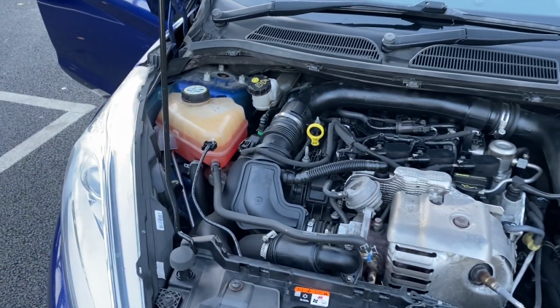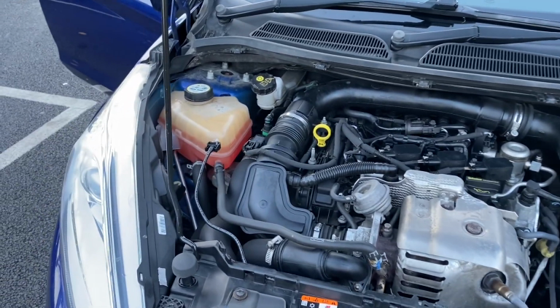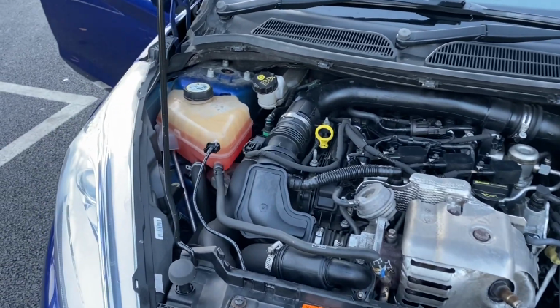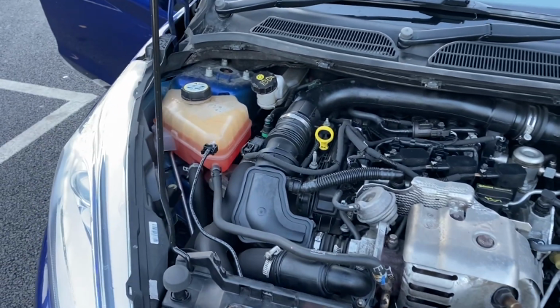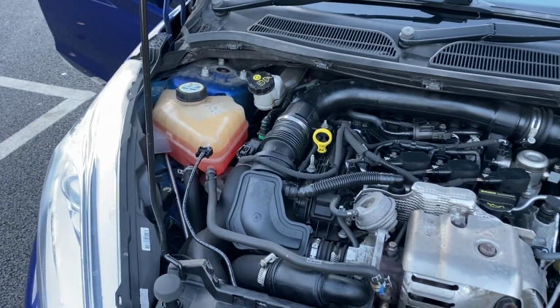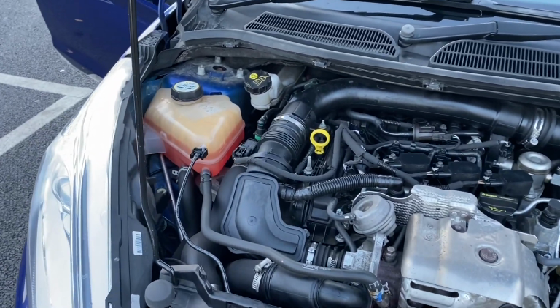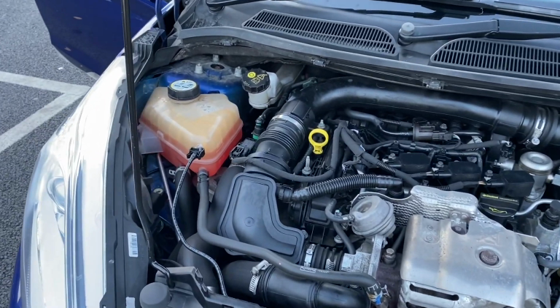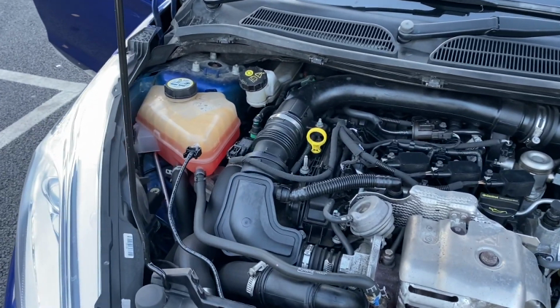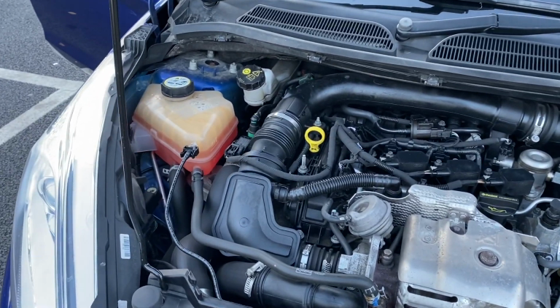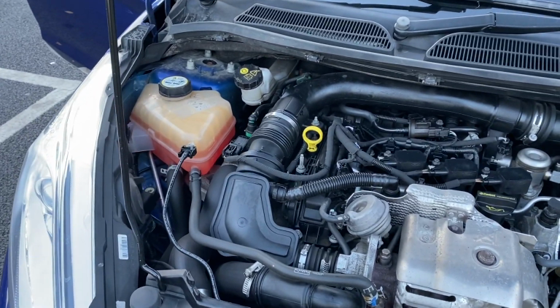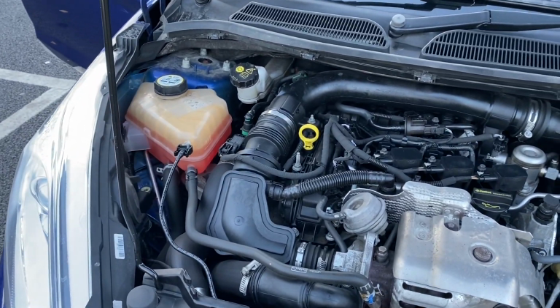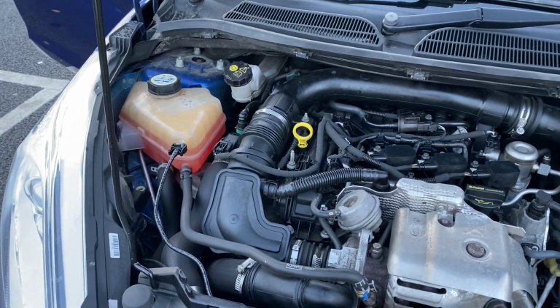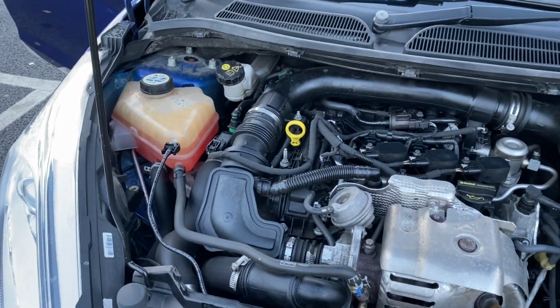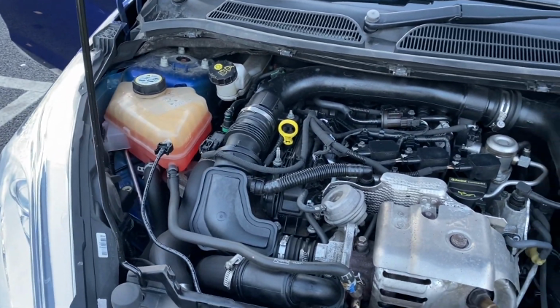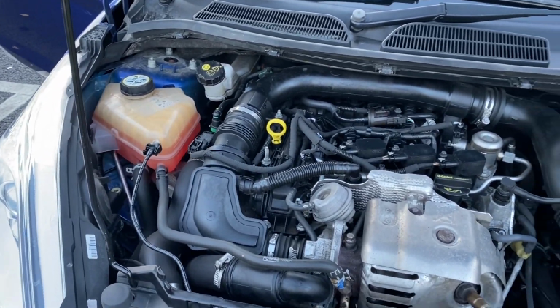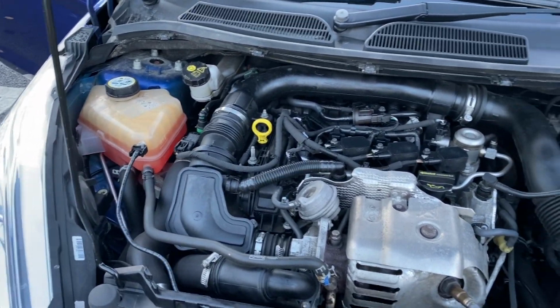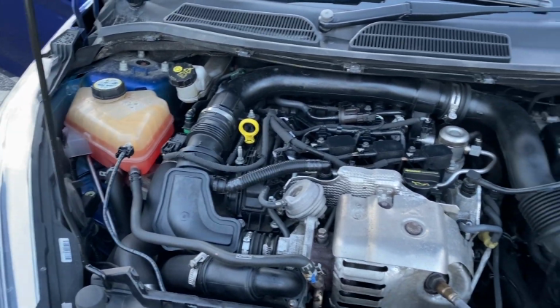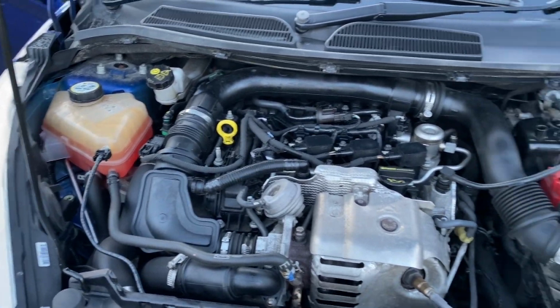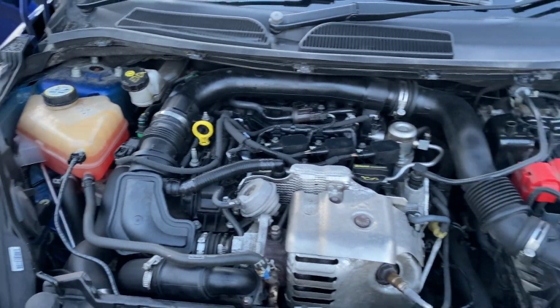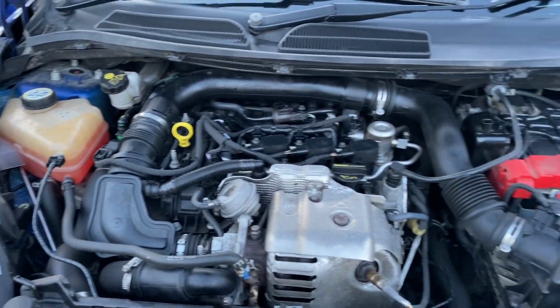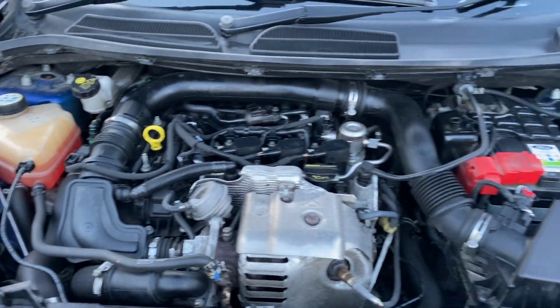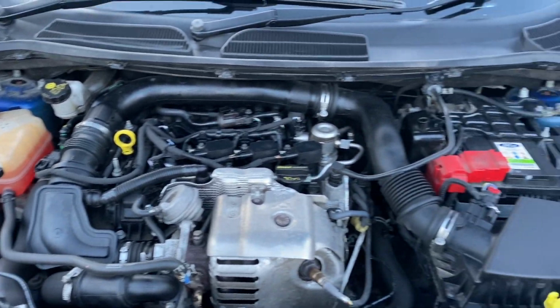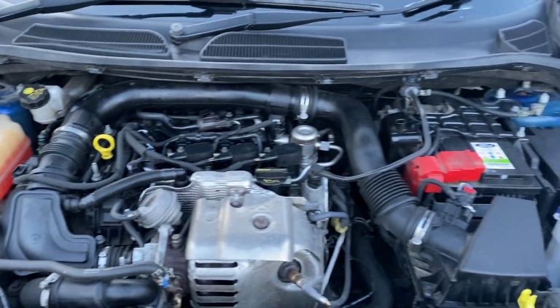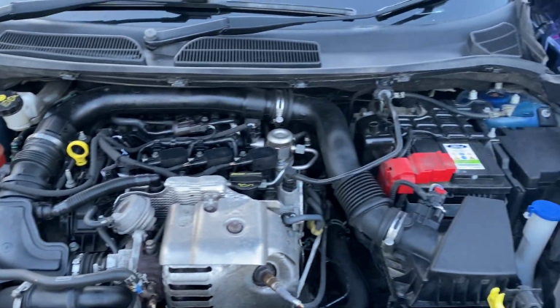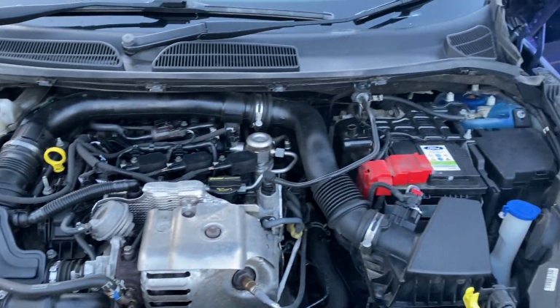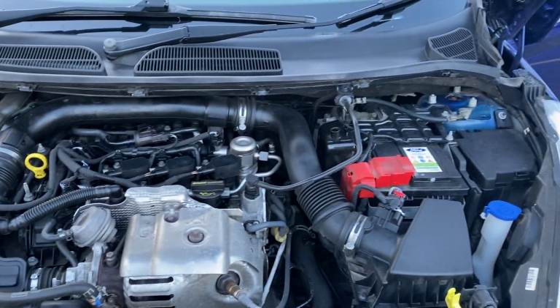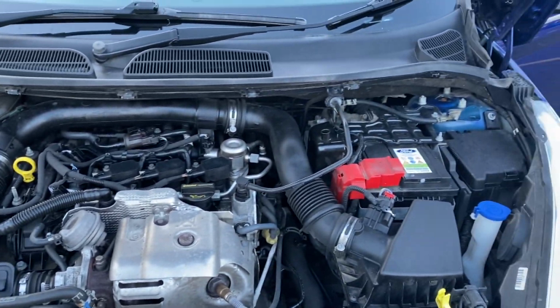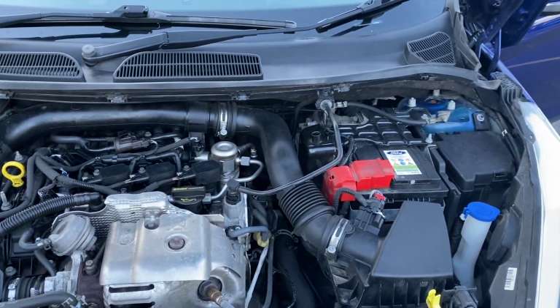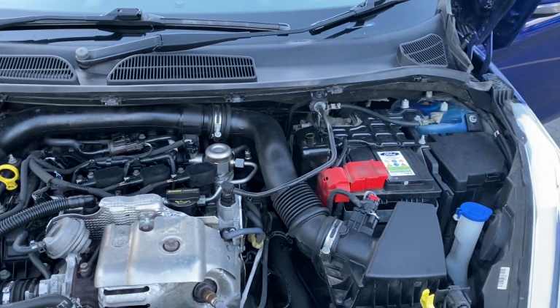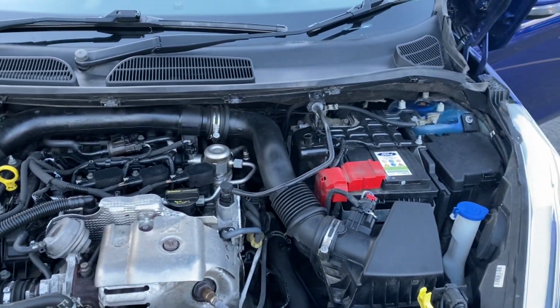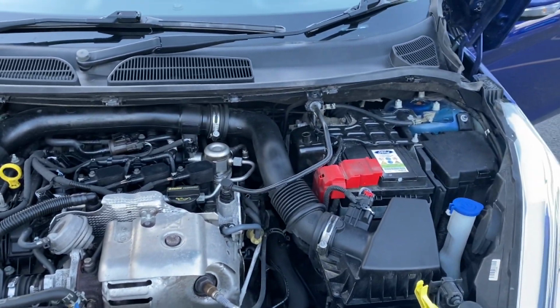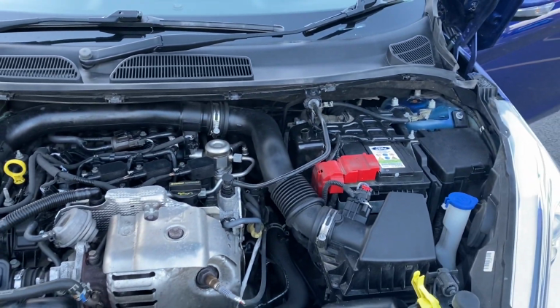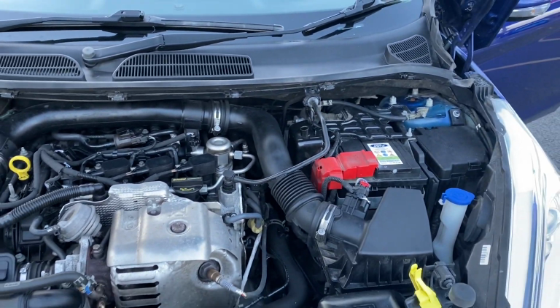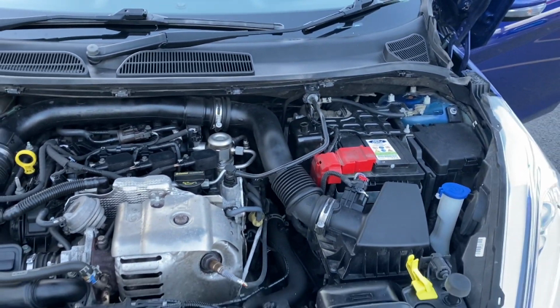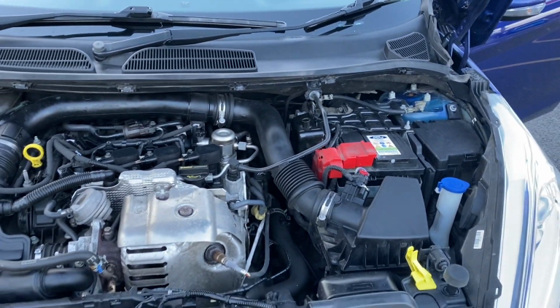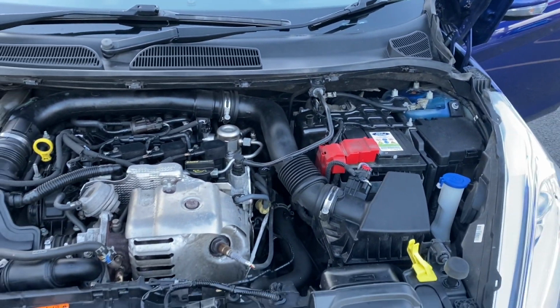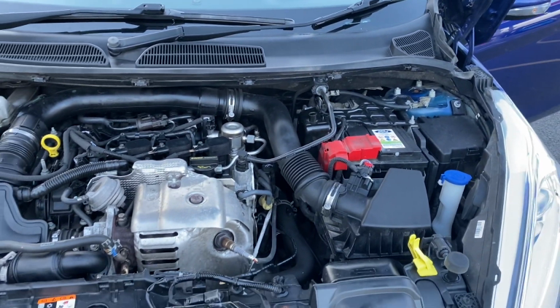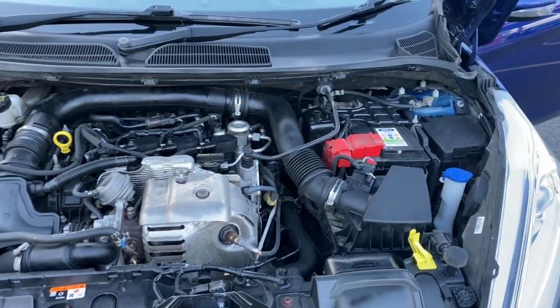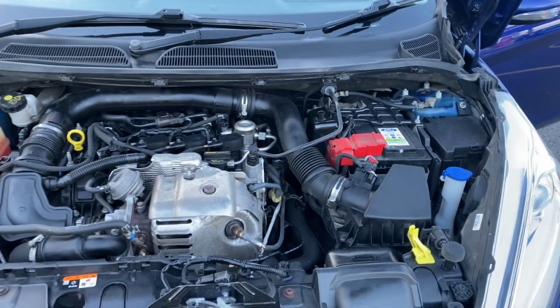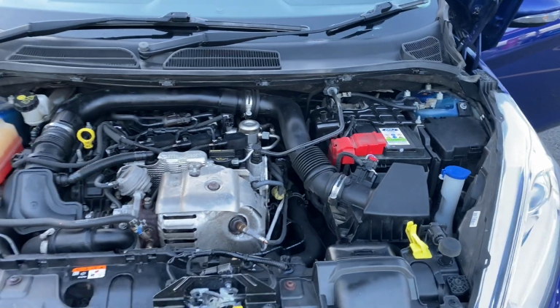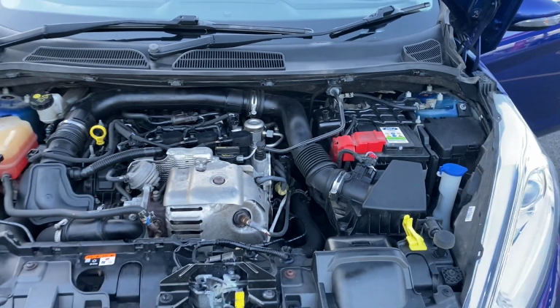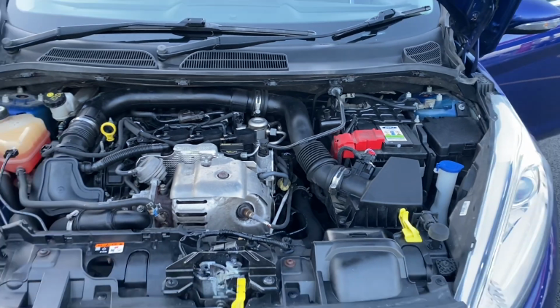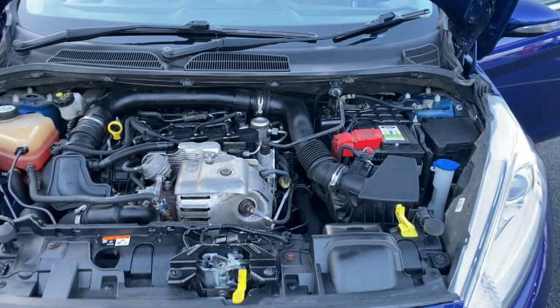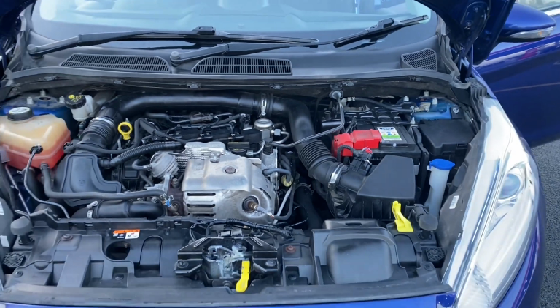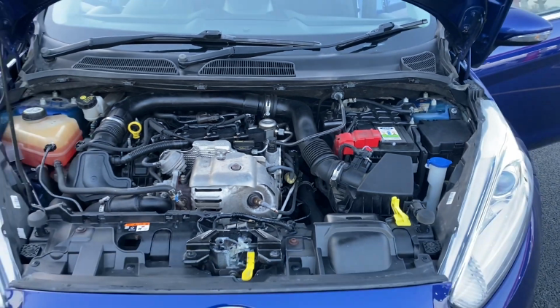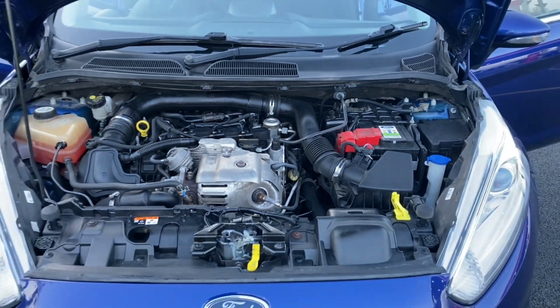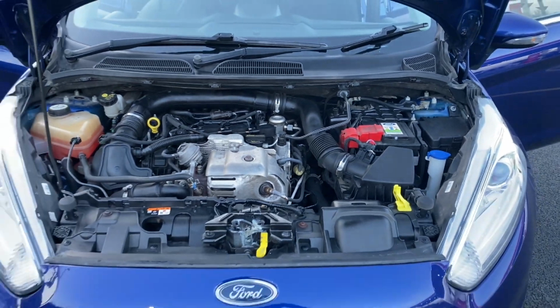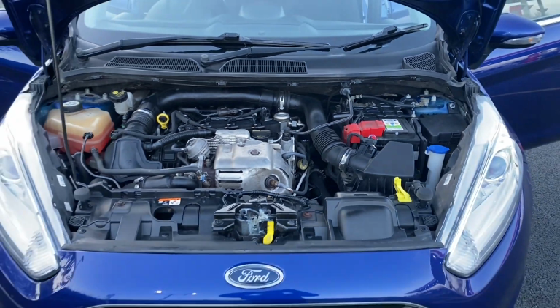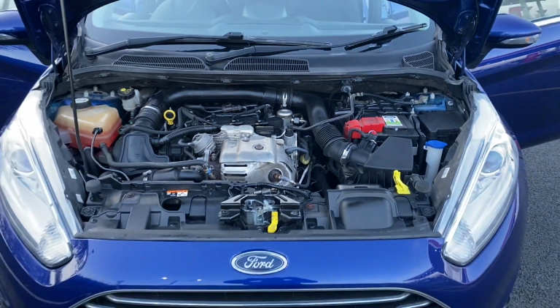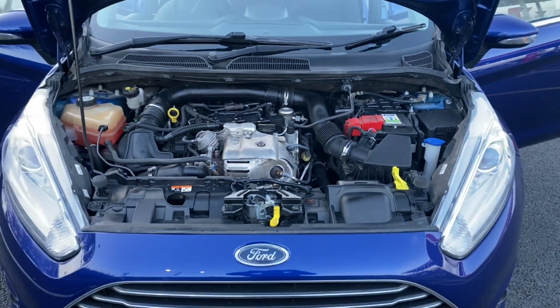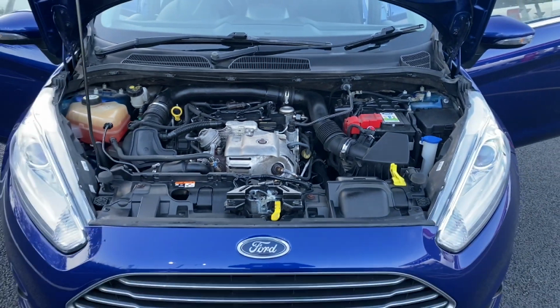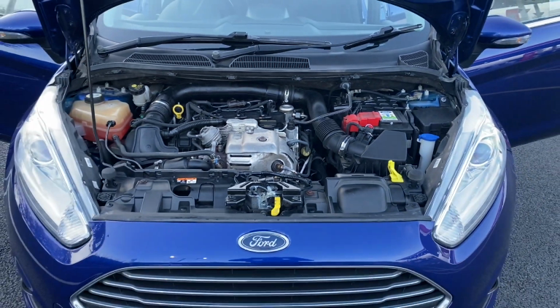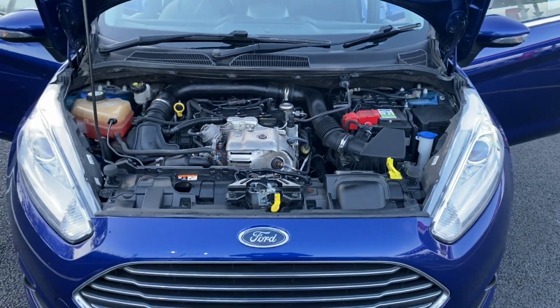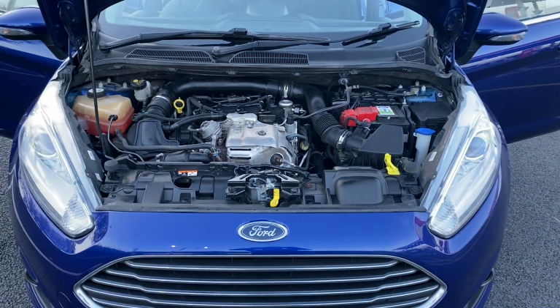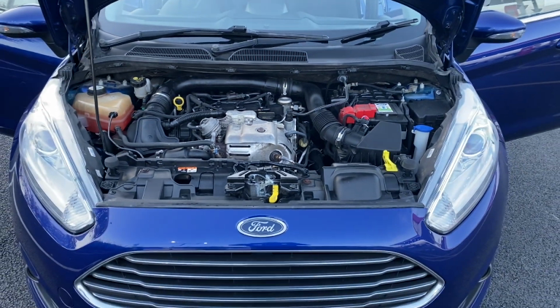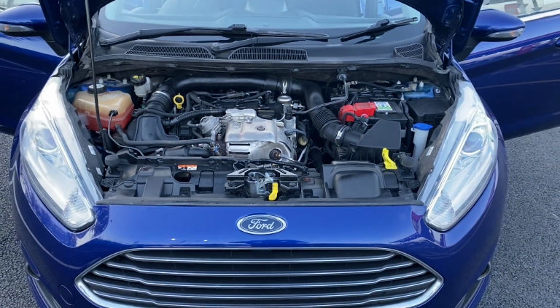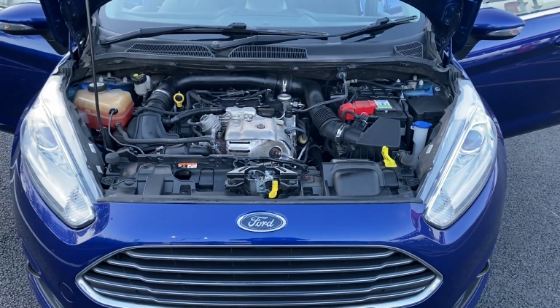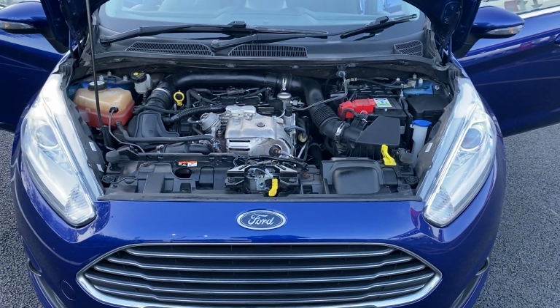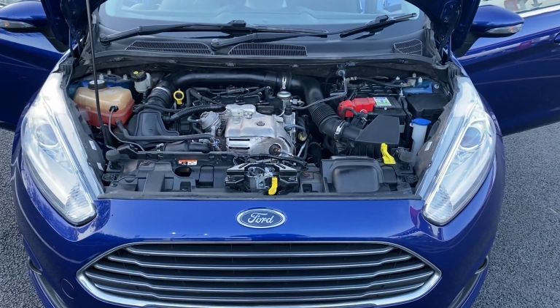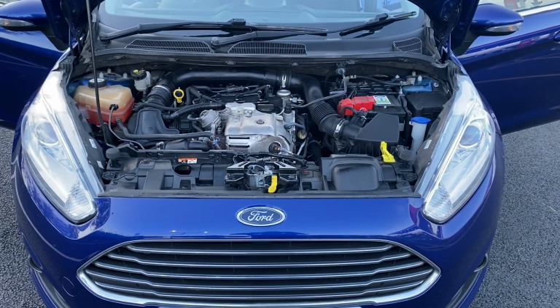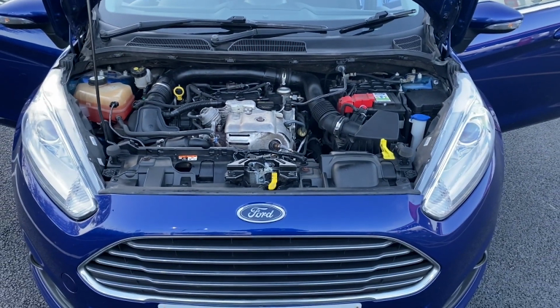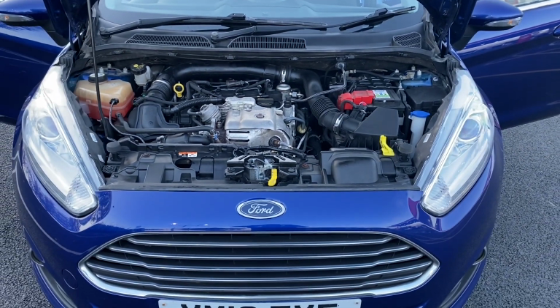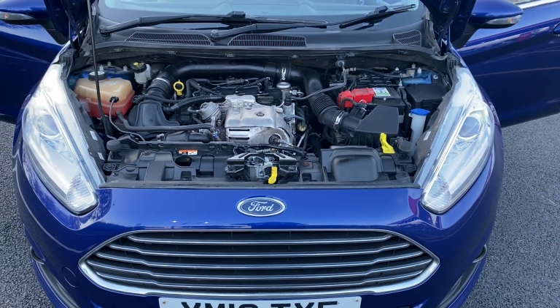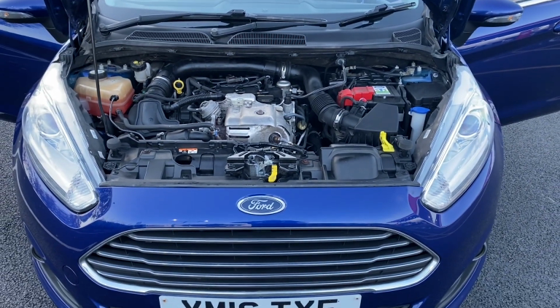I appreciate there's not a great deal you can see under the bonnet here, but the coolant is clear. There are no oil leaks and everything does as it should.